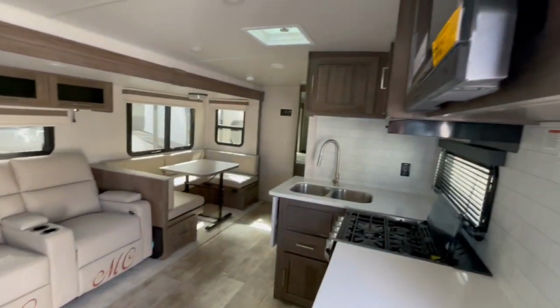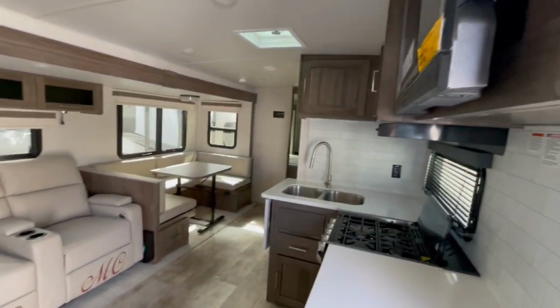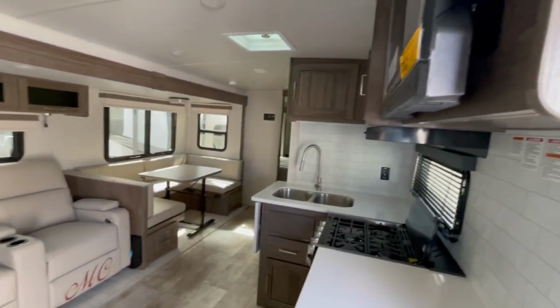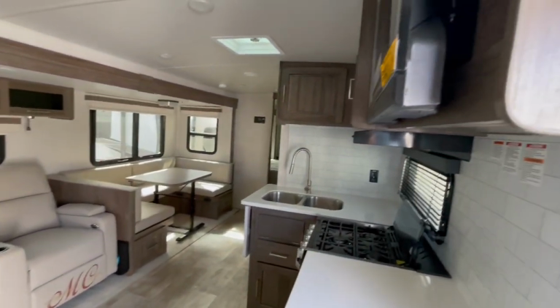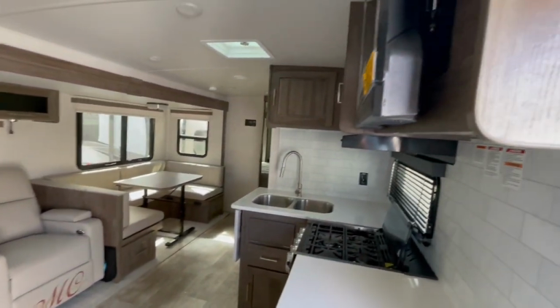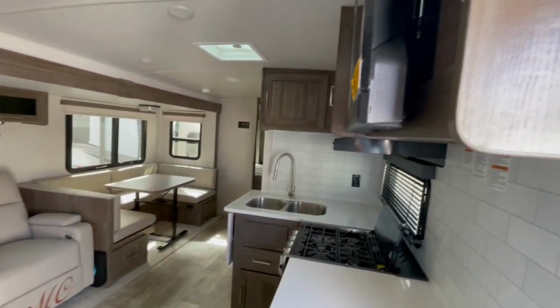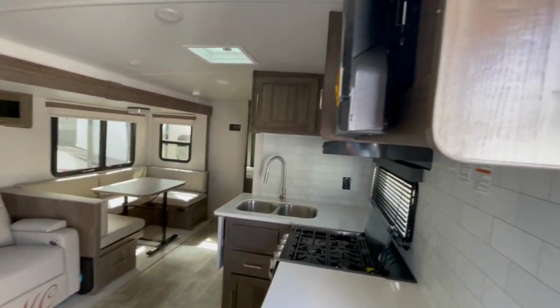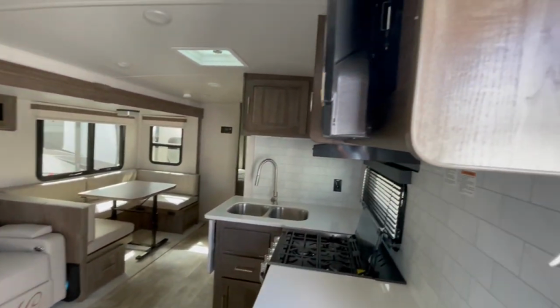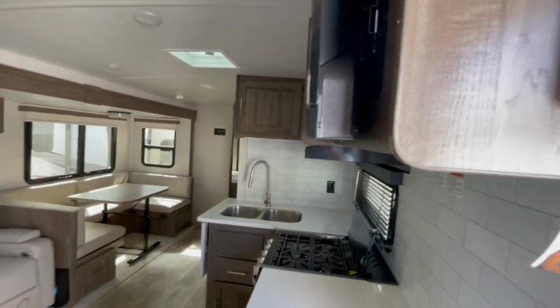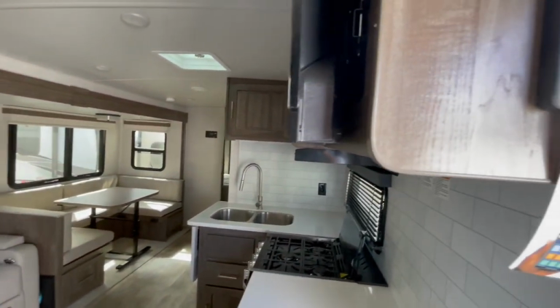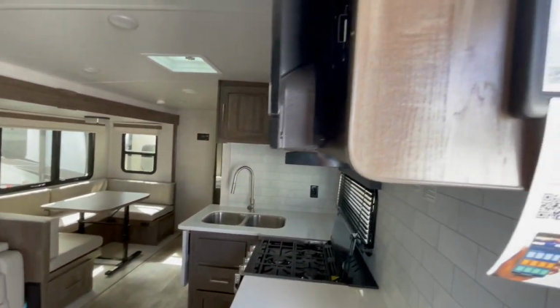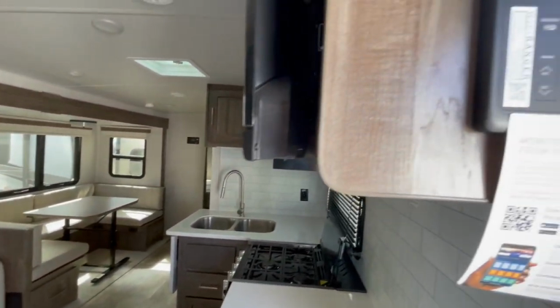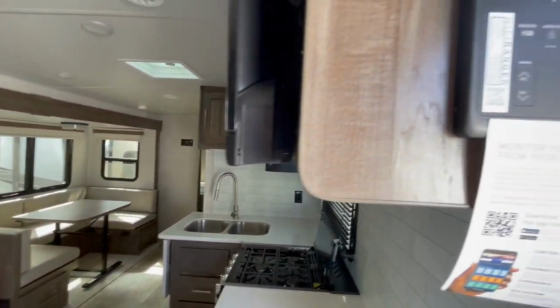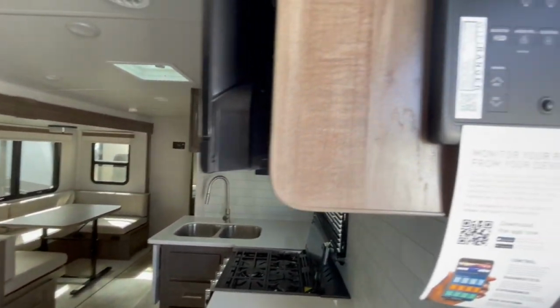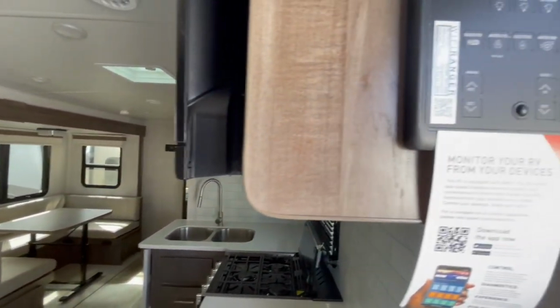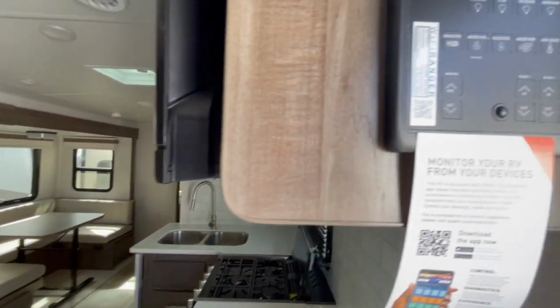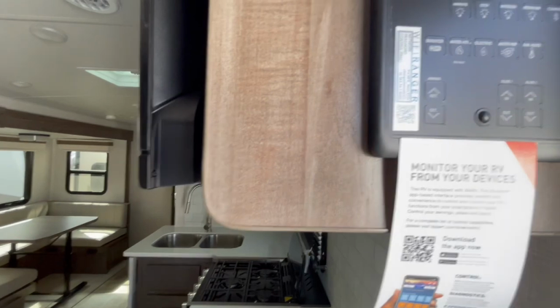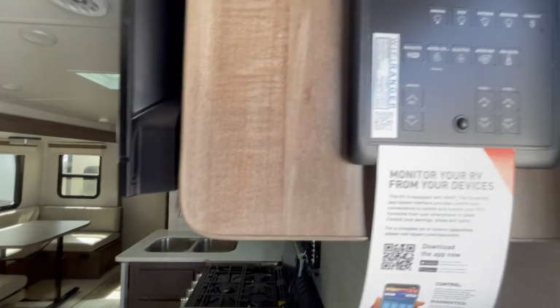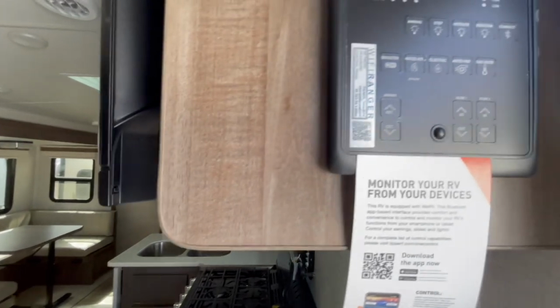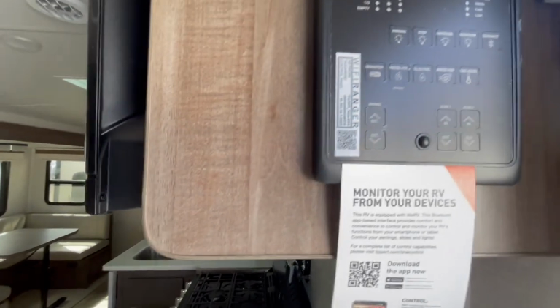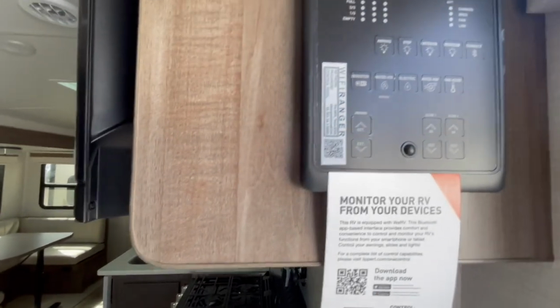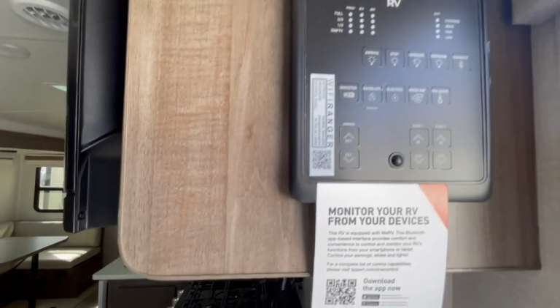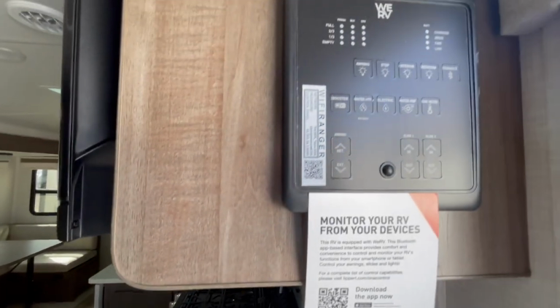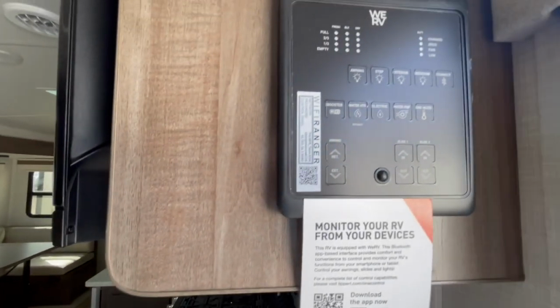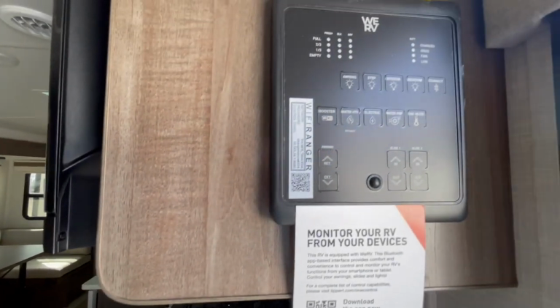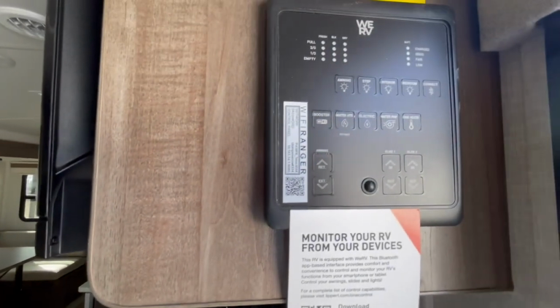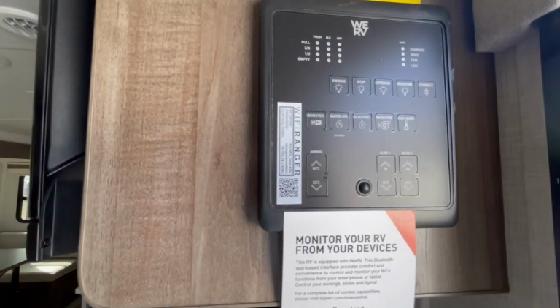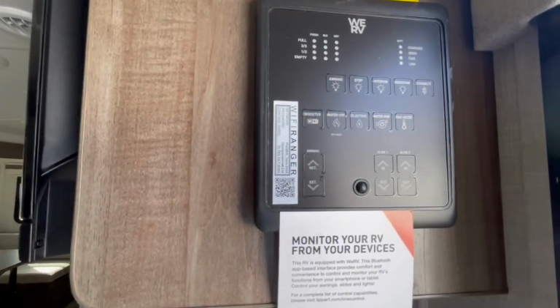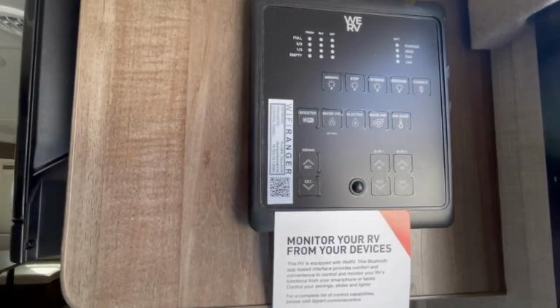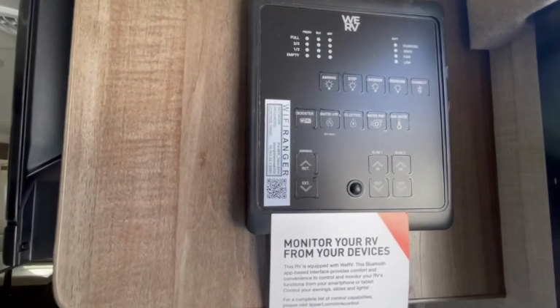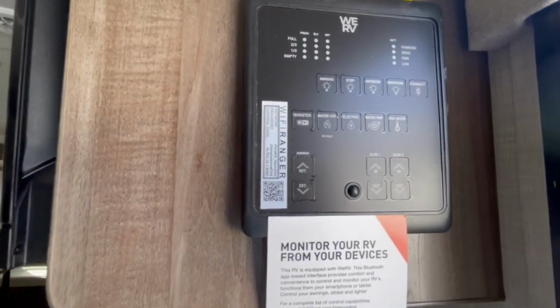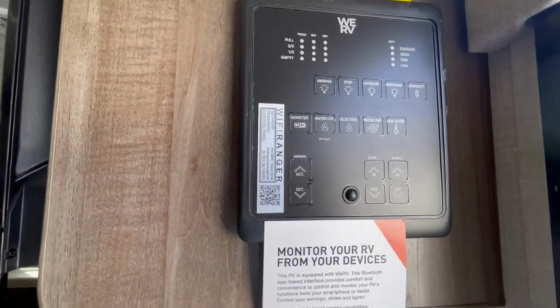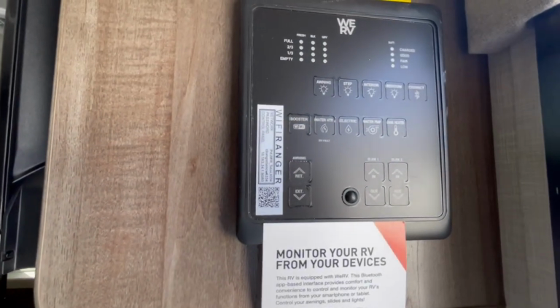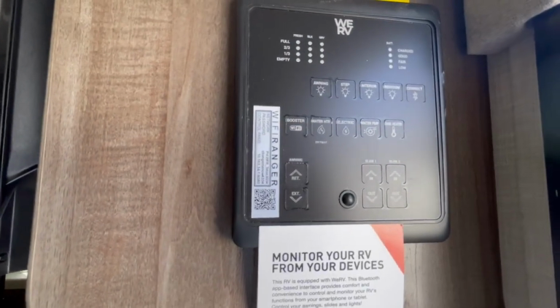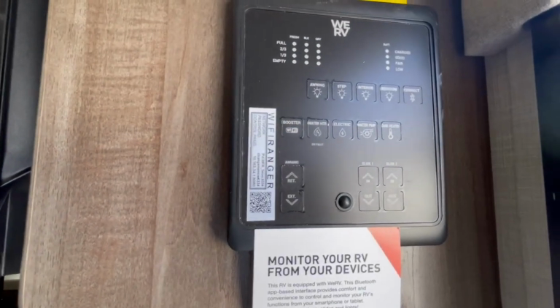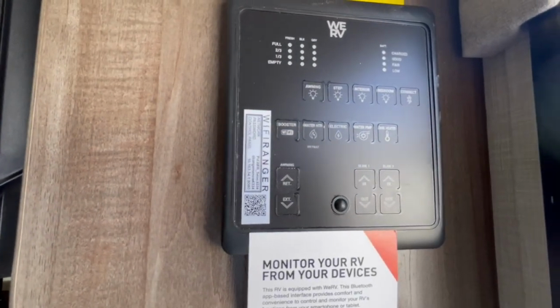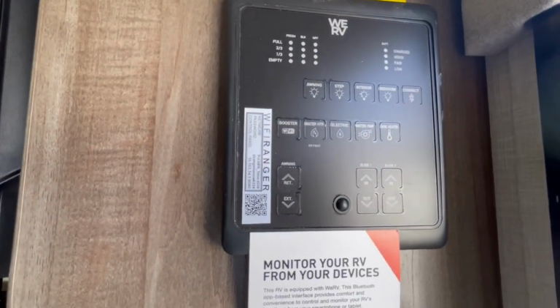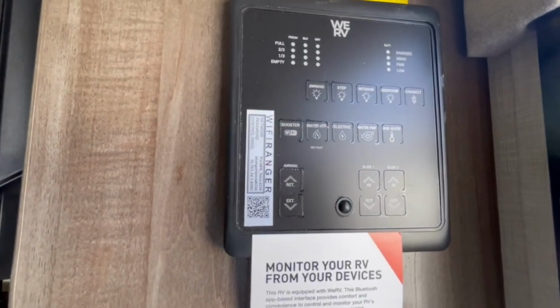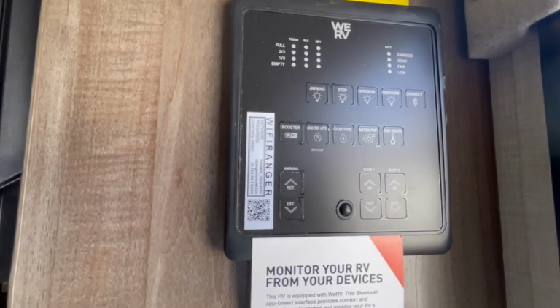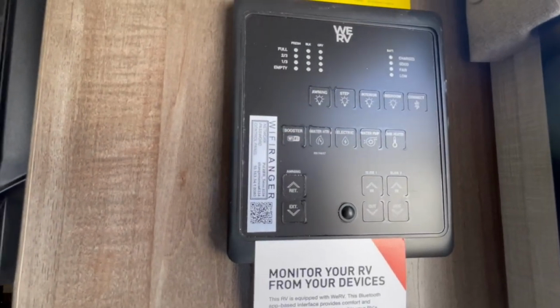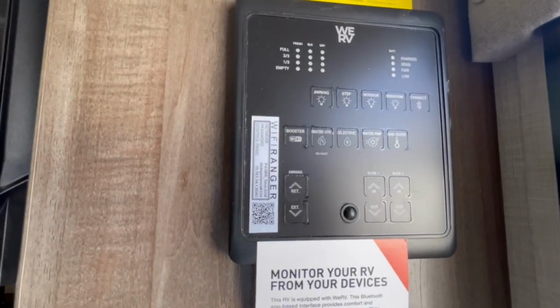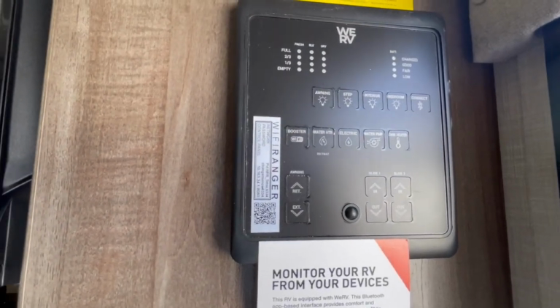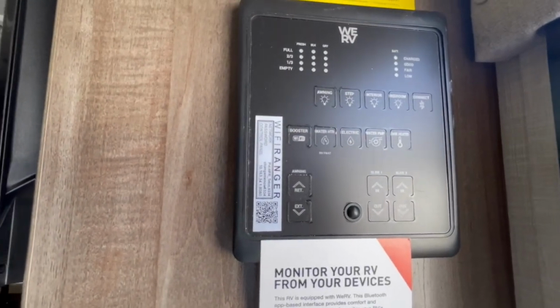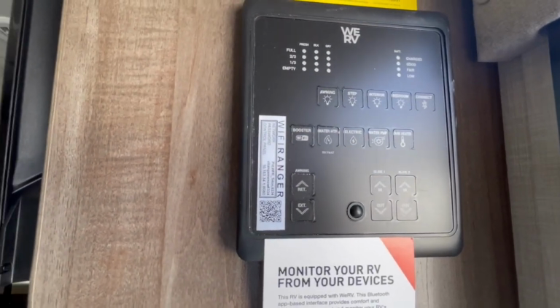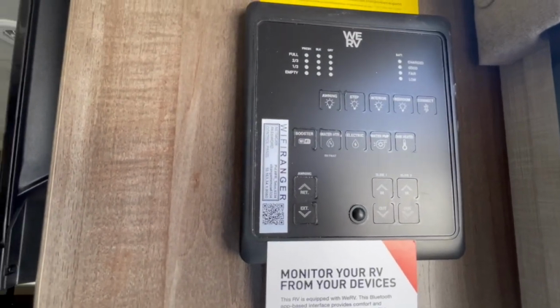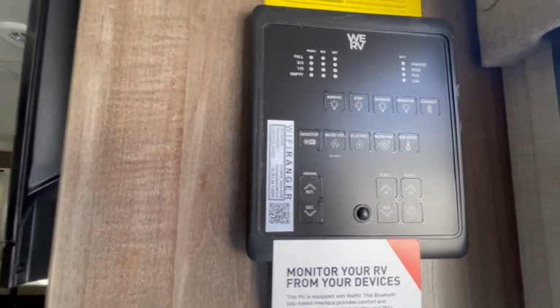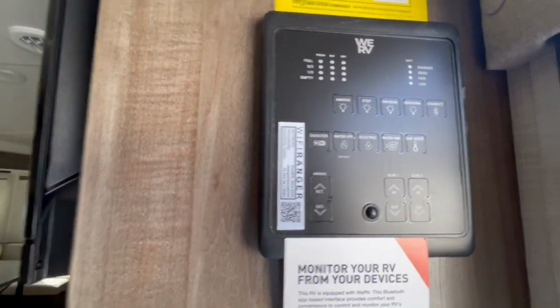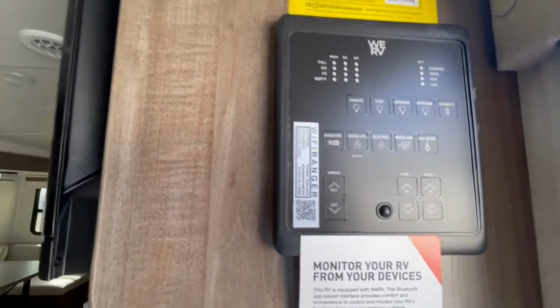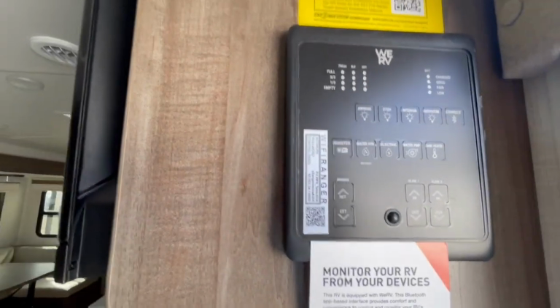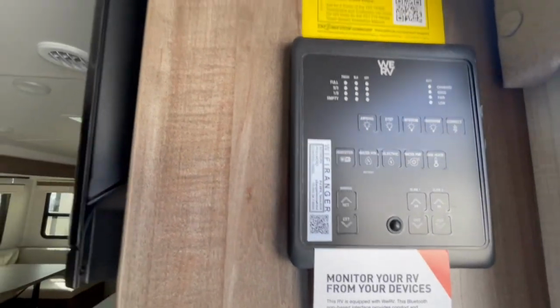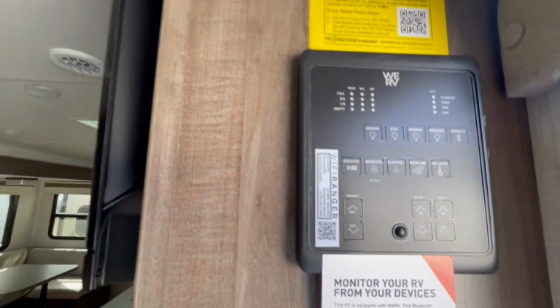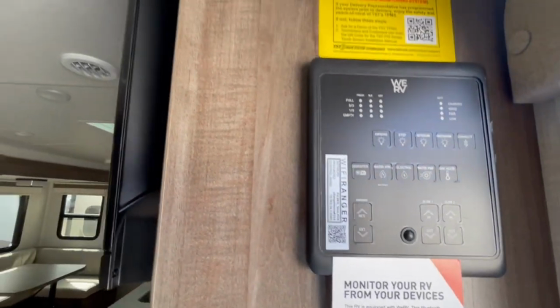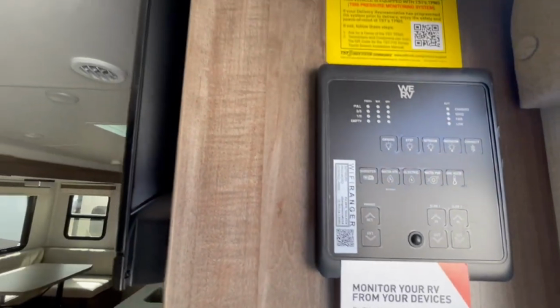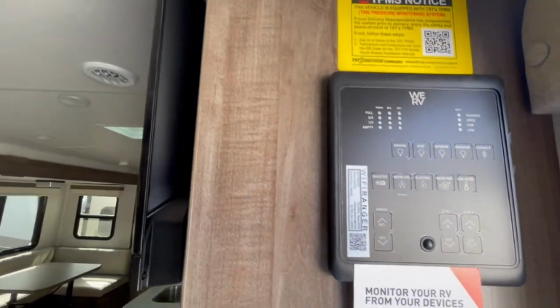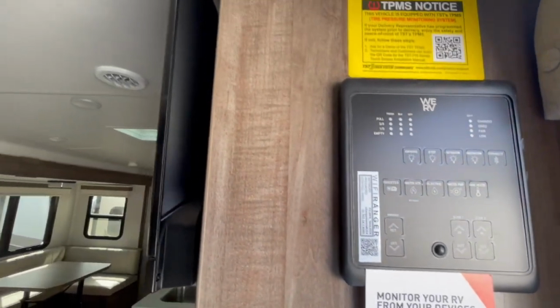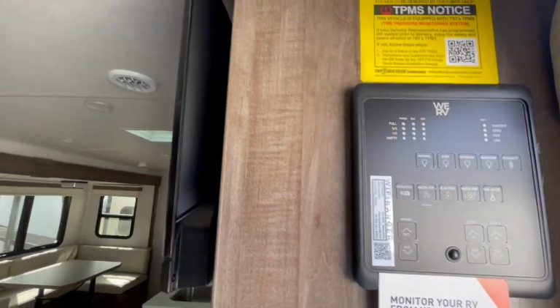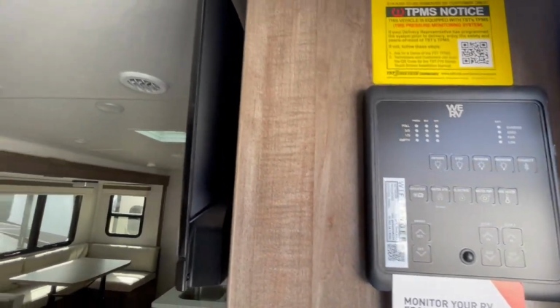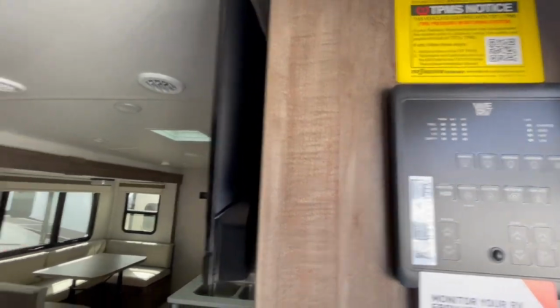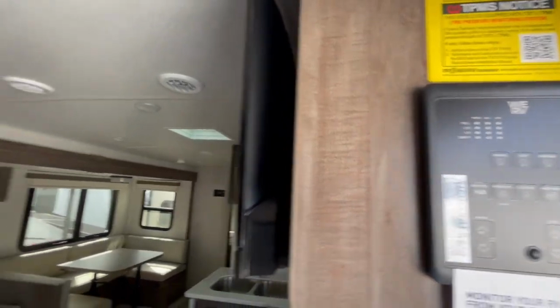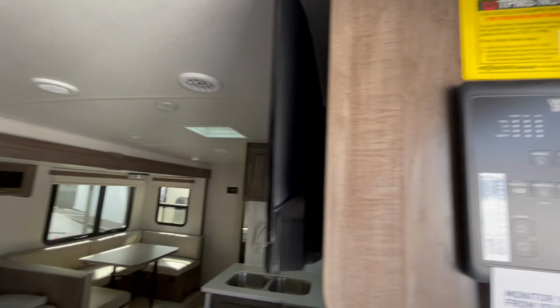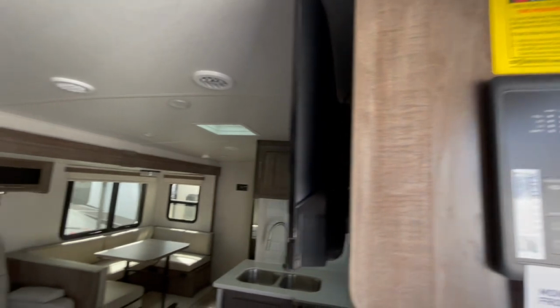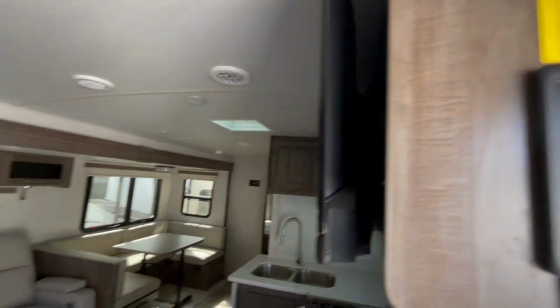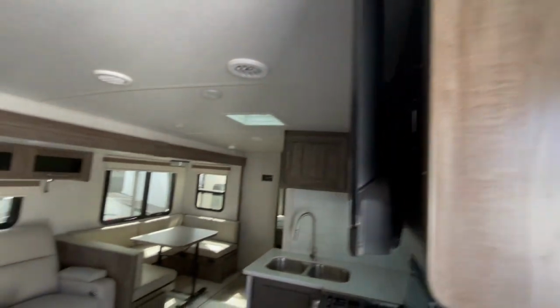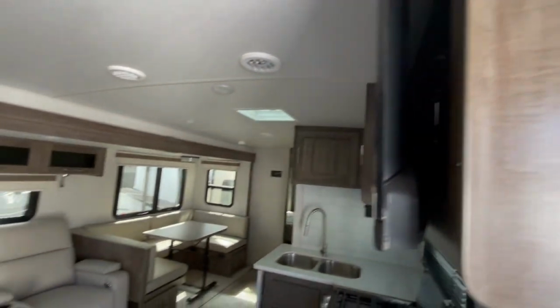The monitor panel has Bluetooth connectivity so you can control your slide outs from your cell phone, as well as your awning, interior, and exterior lighting.